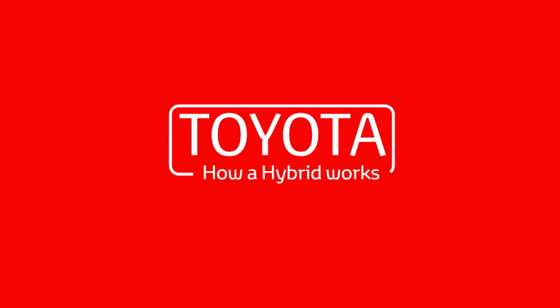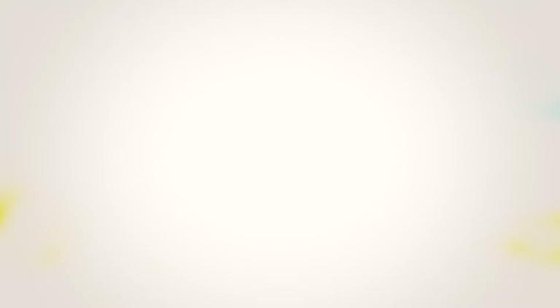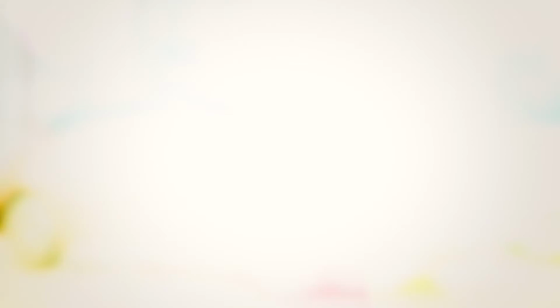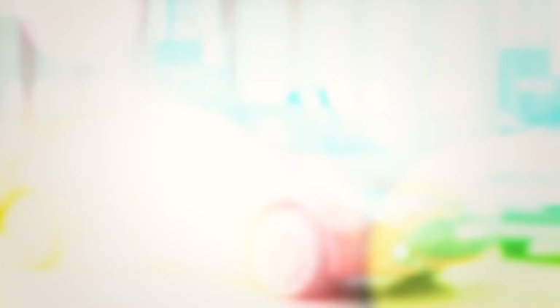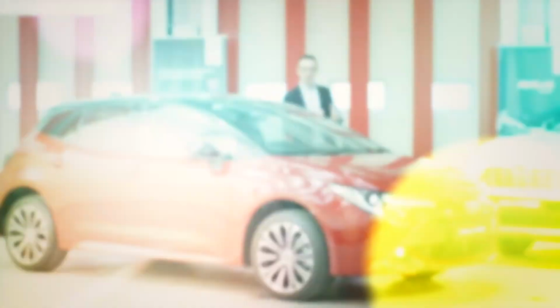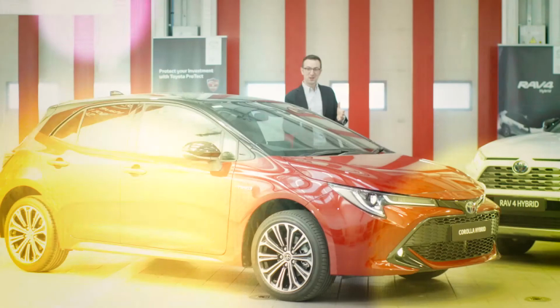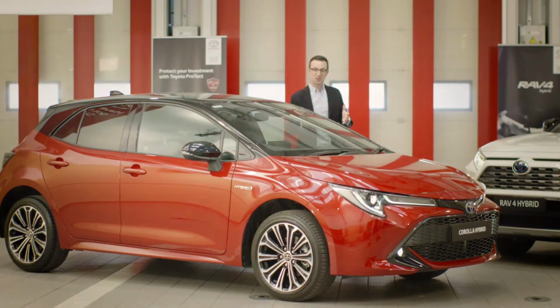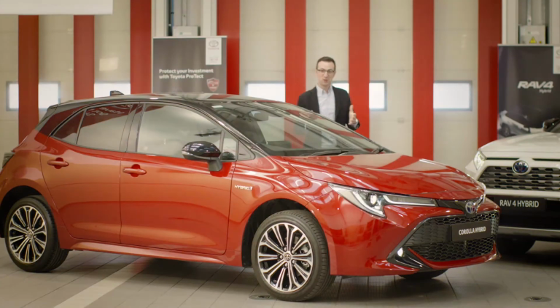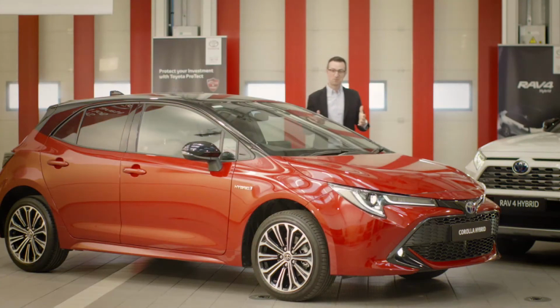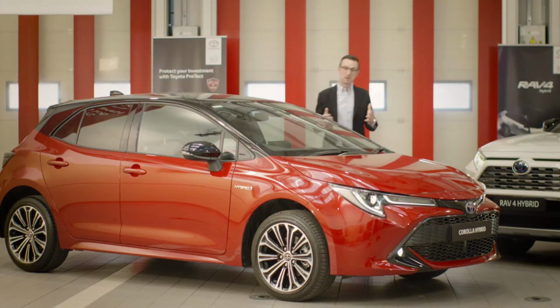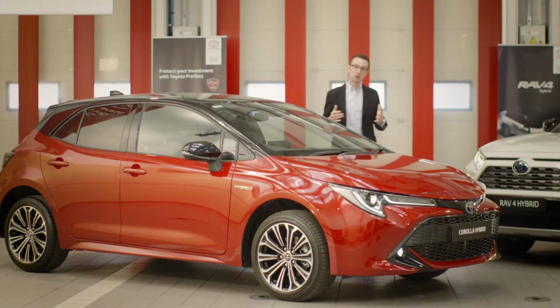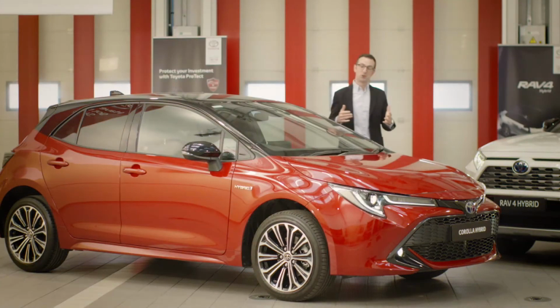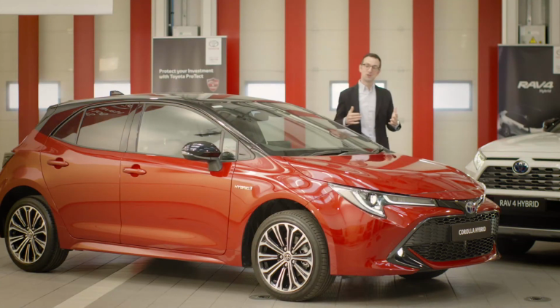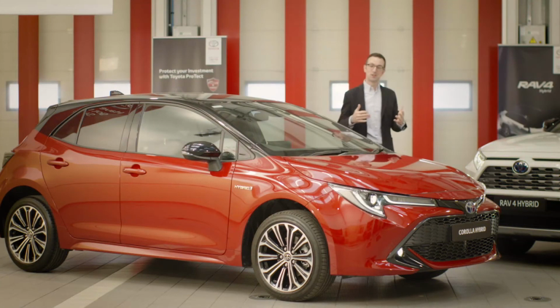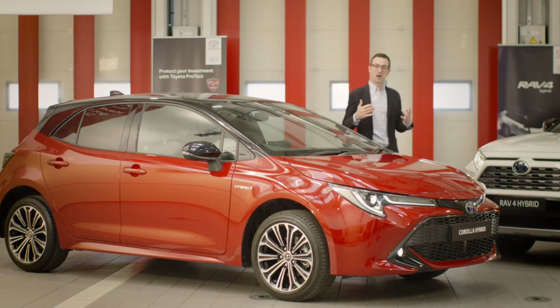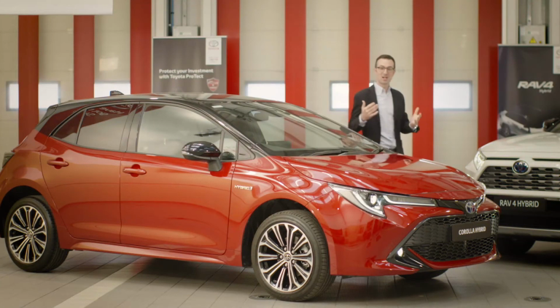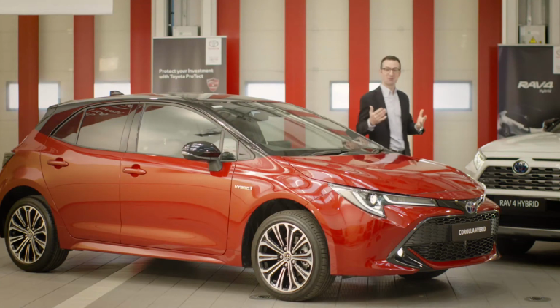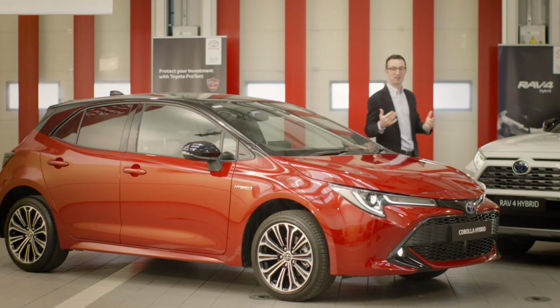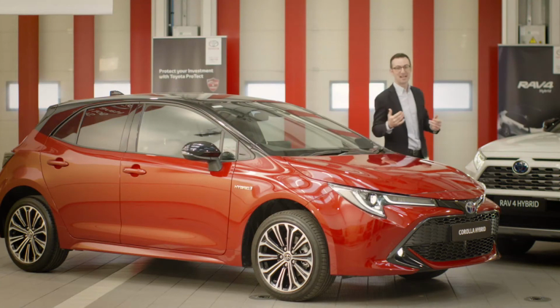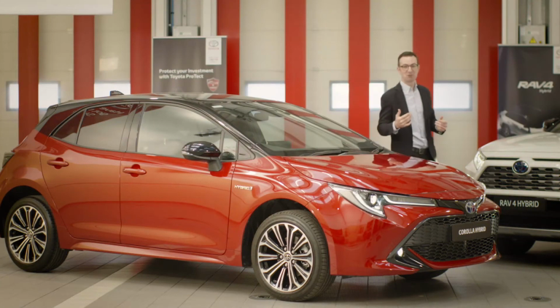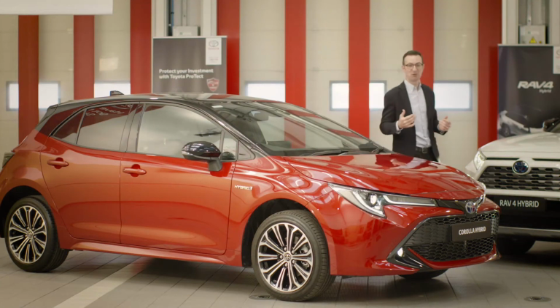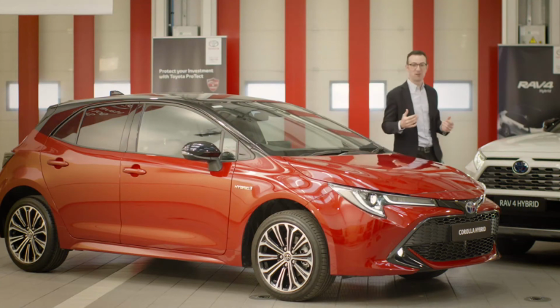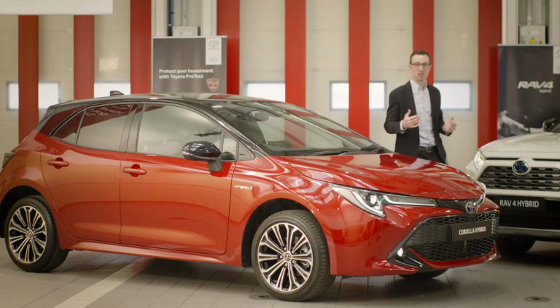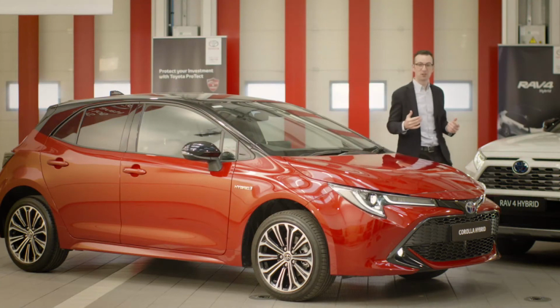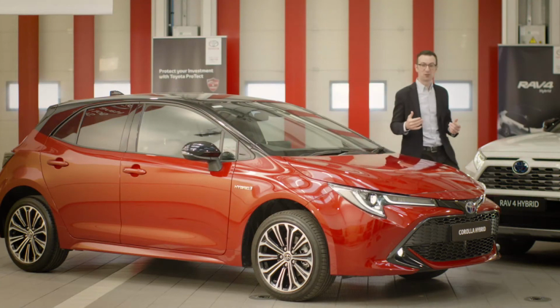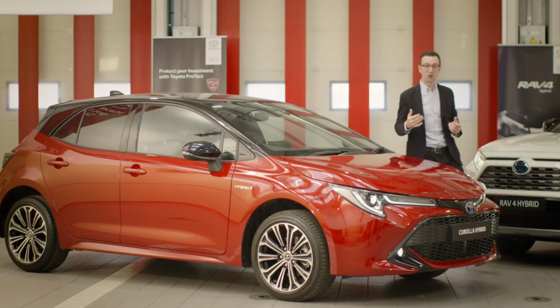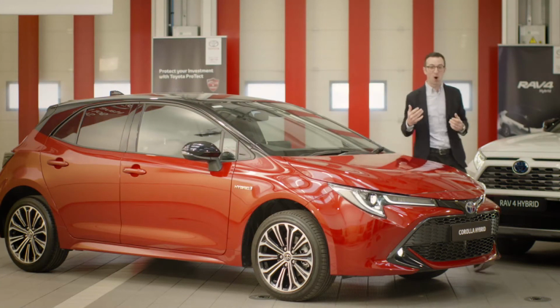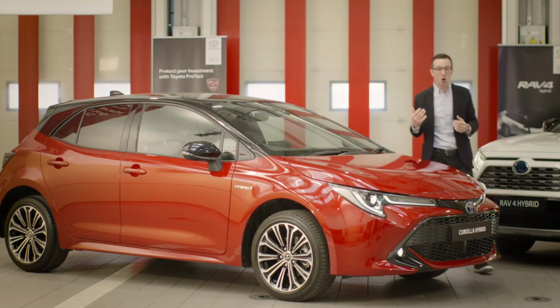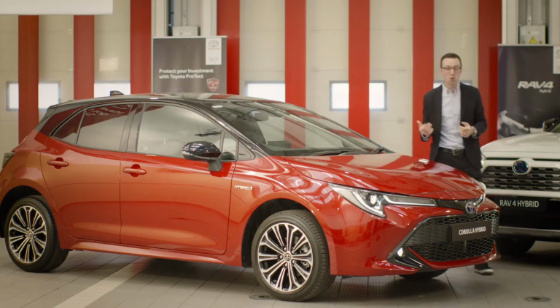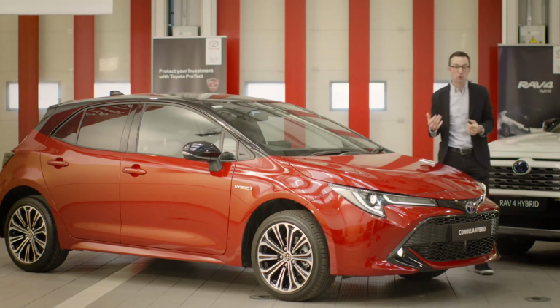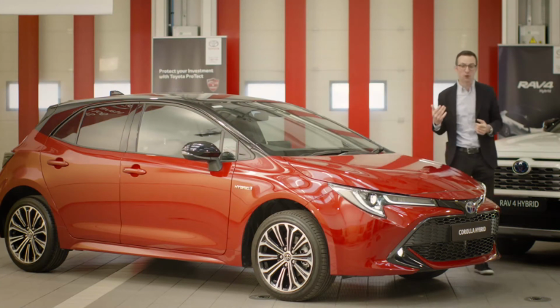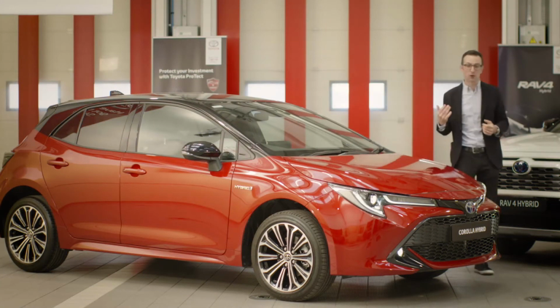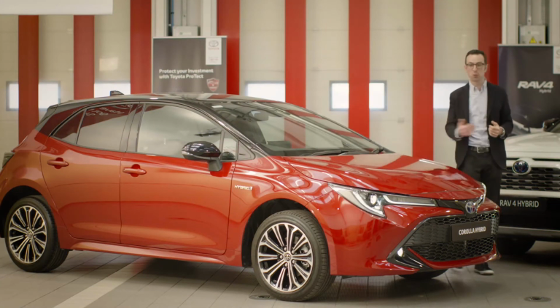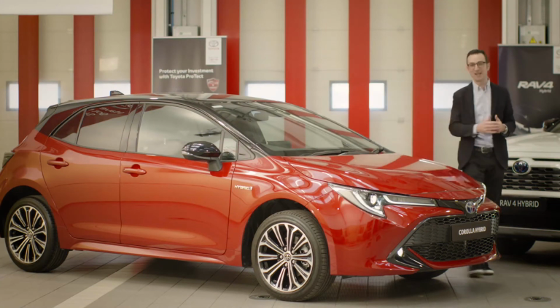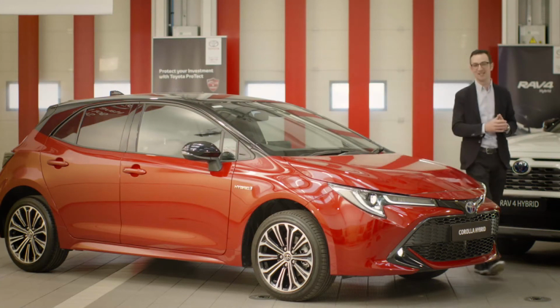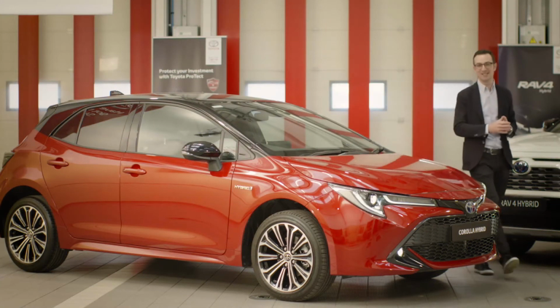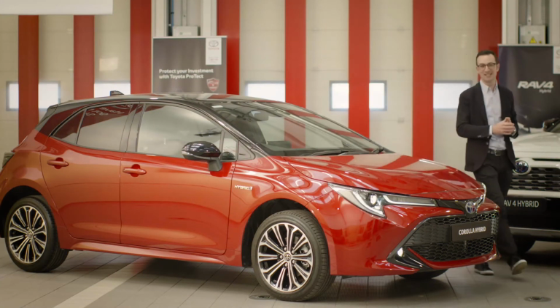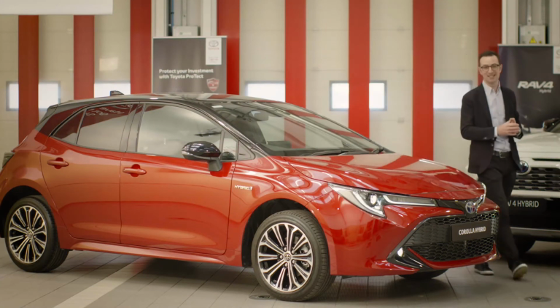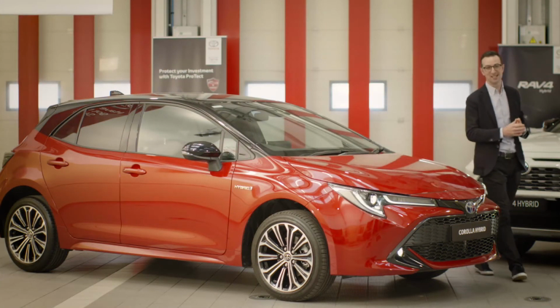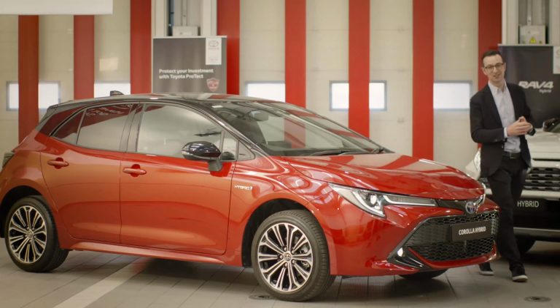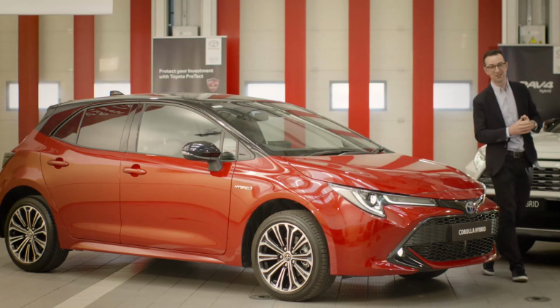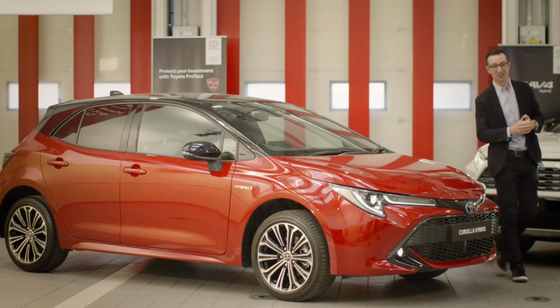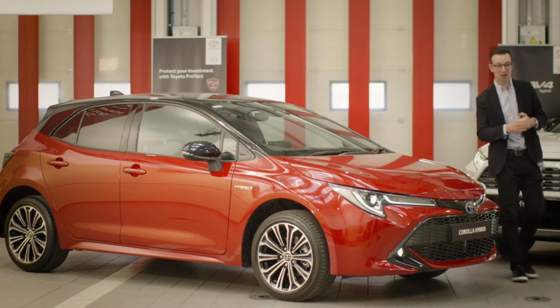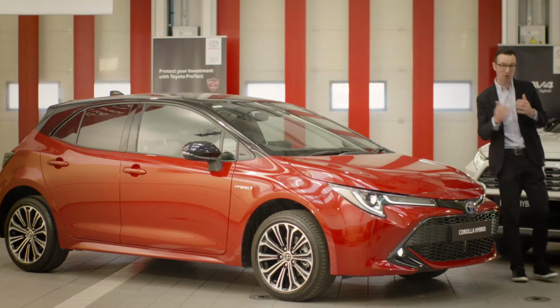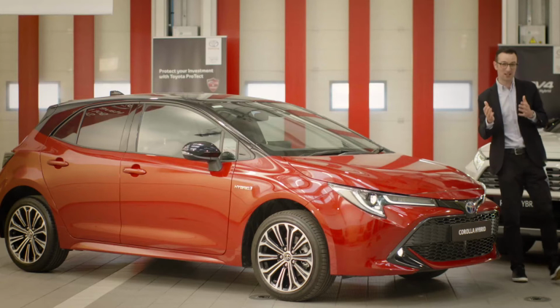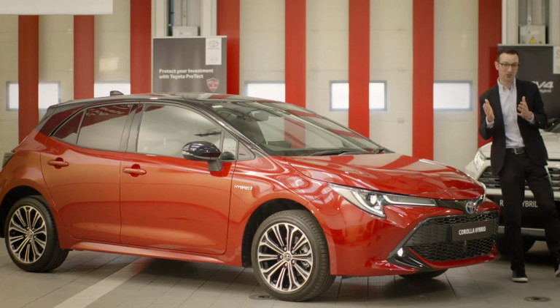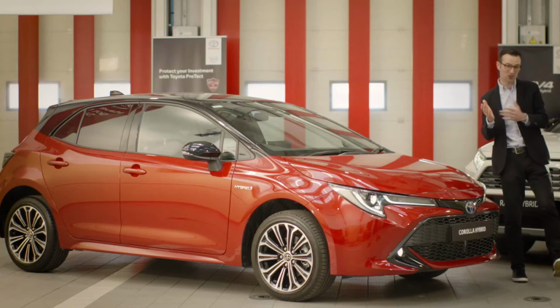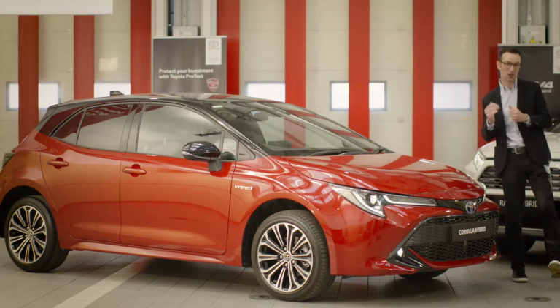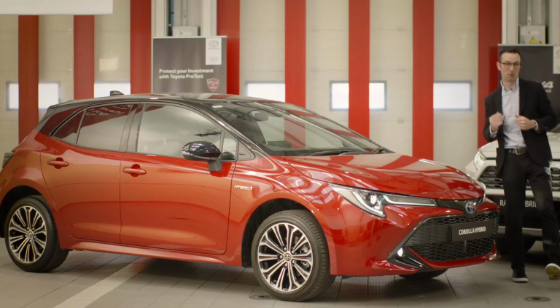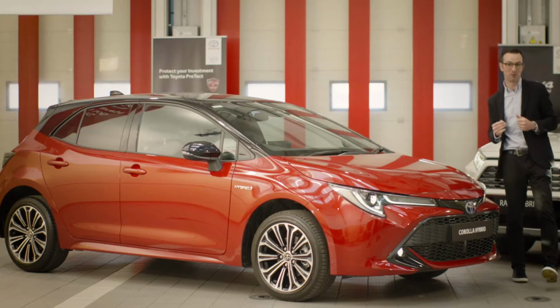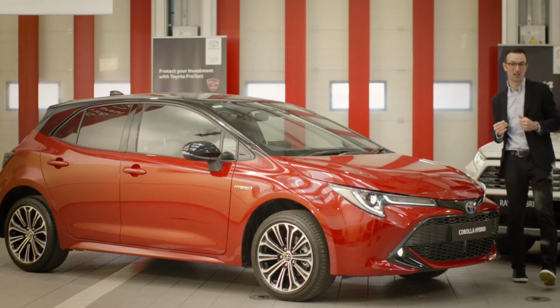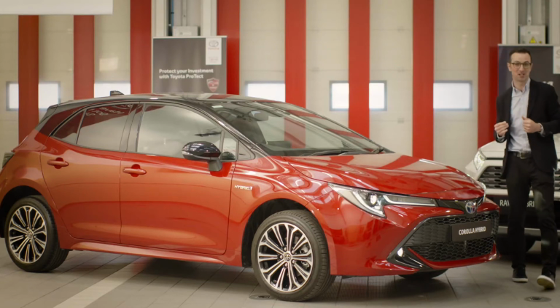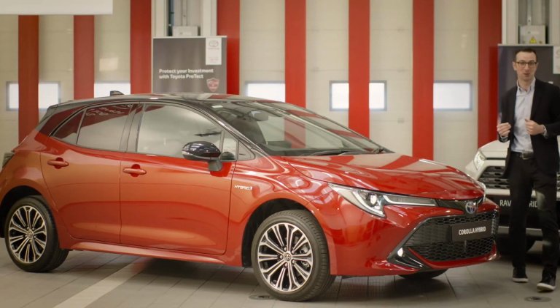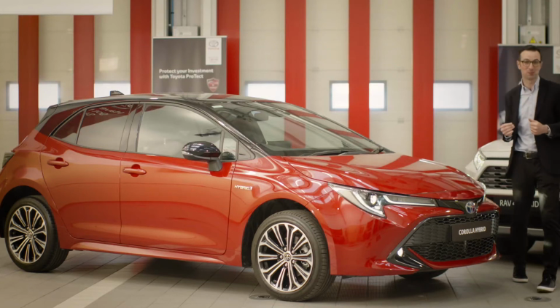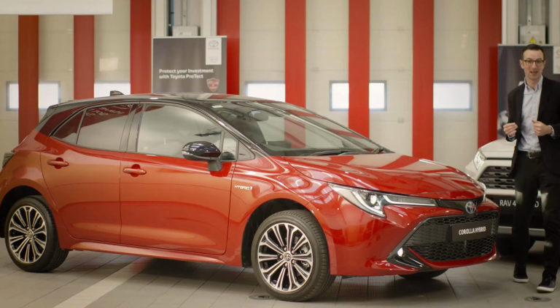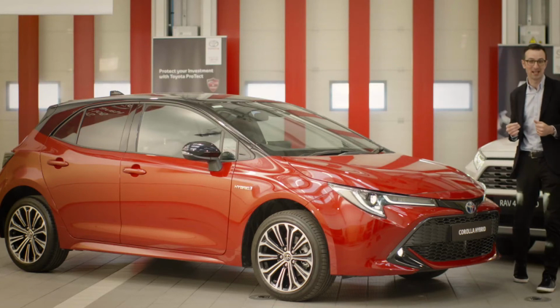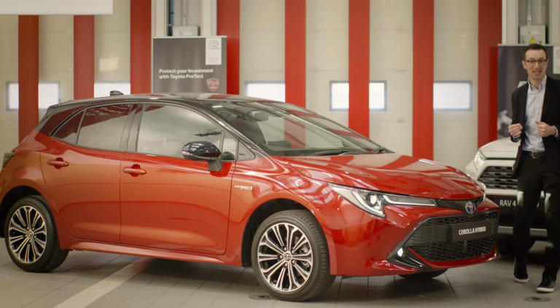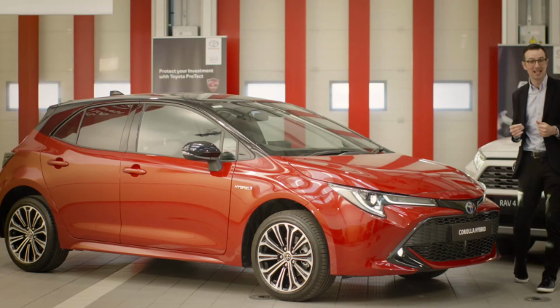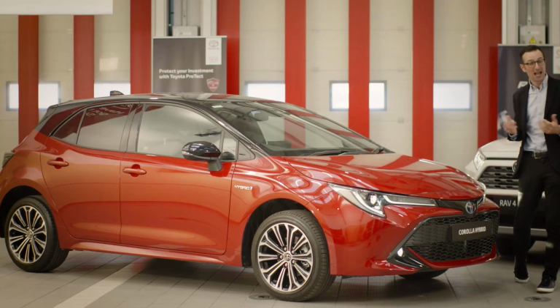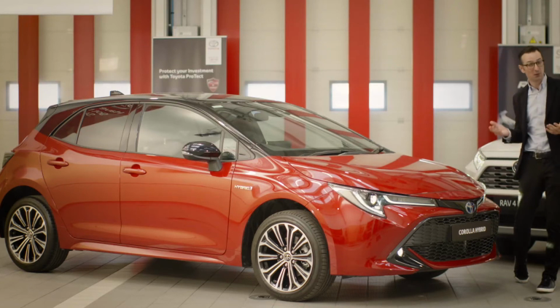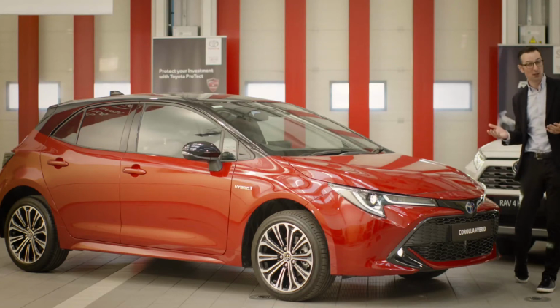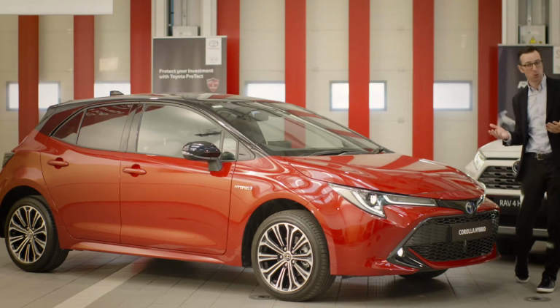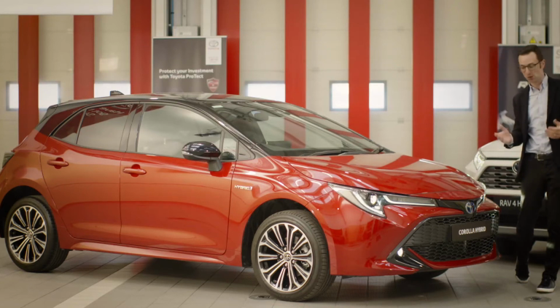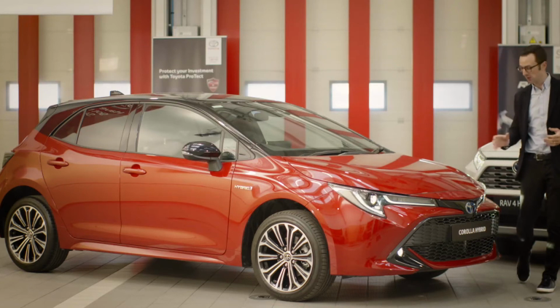At Toyota we've been producing hybrid electric vehicles for over 20 years, and I want to take just a couple of minutes to explain how they work.